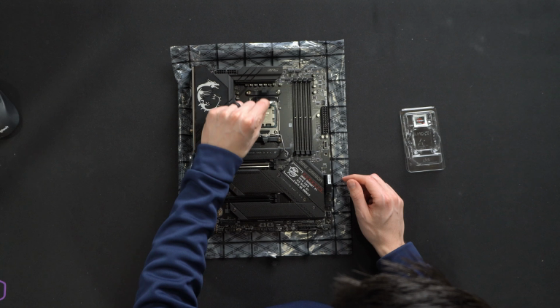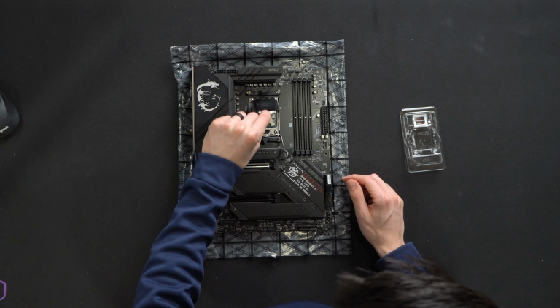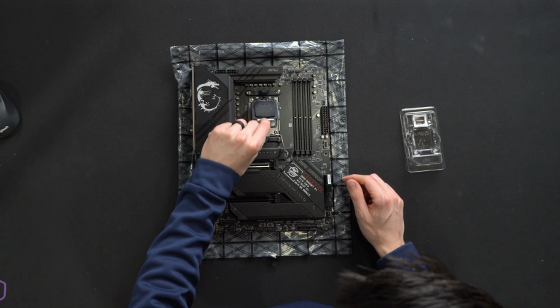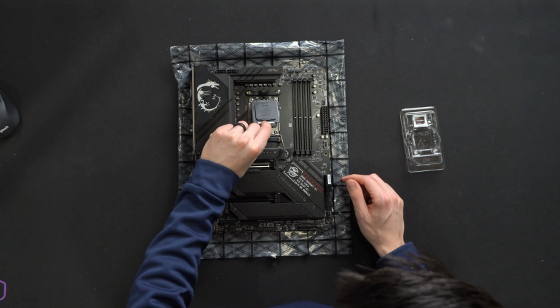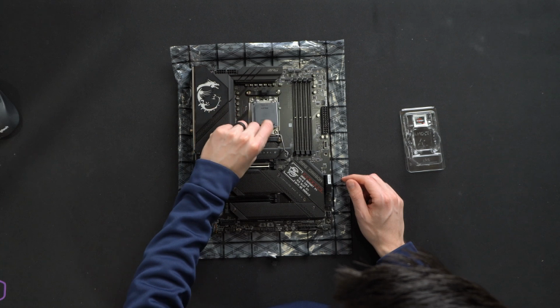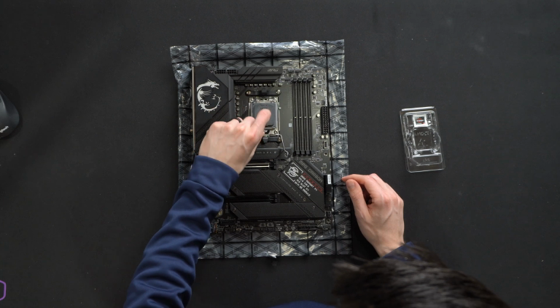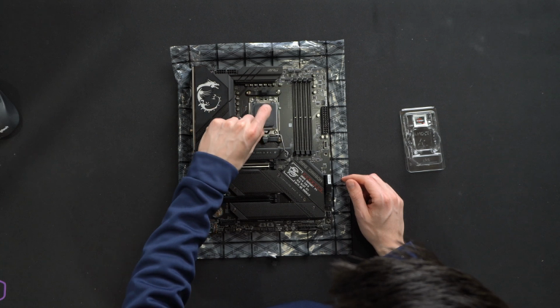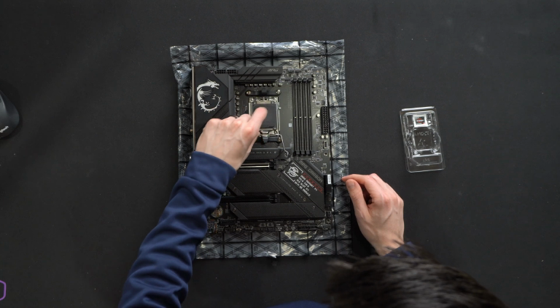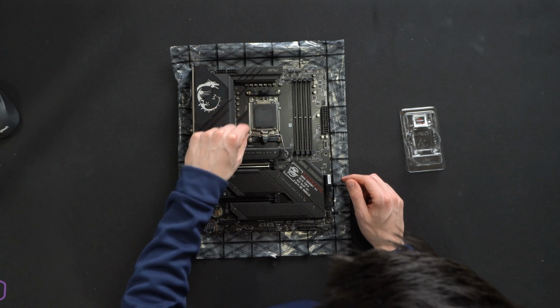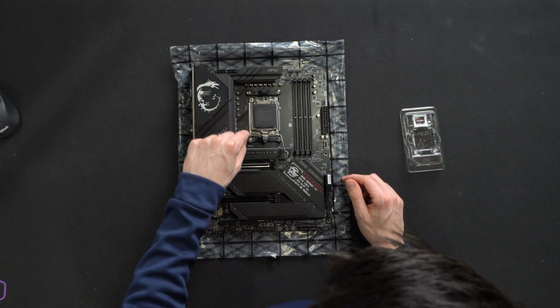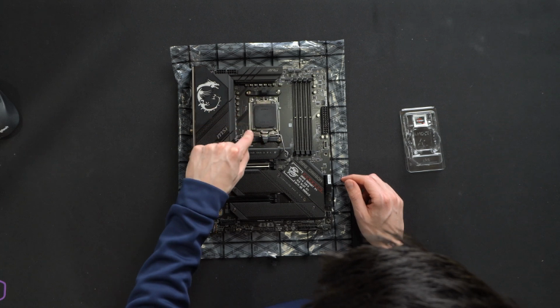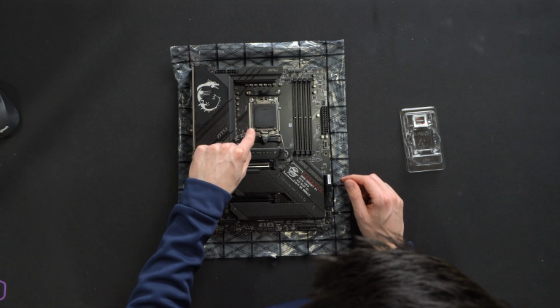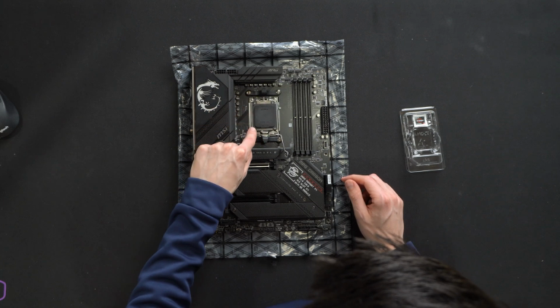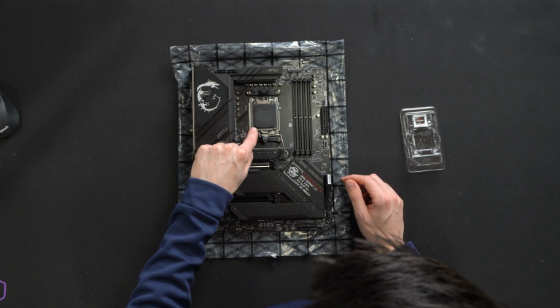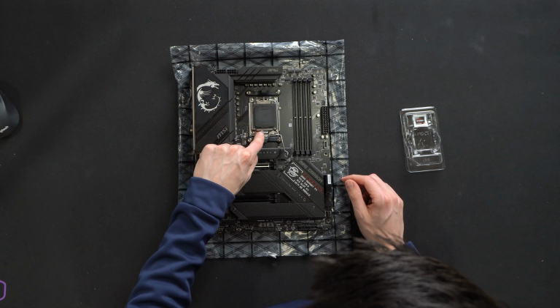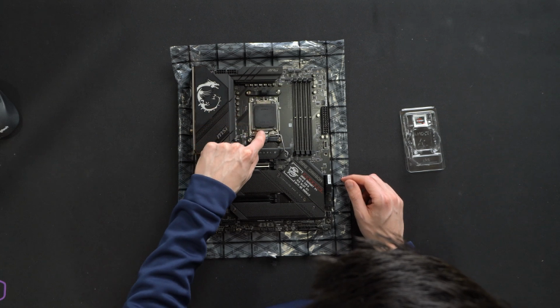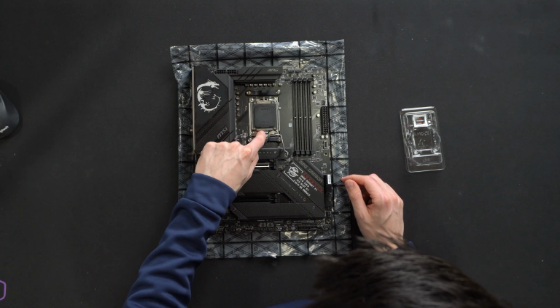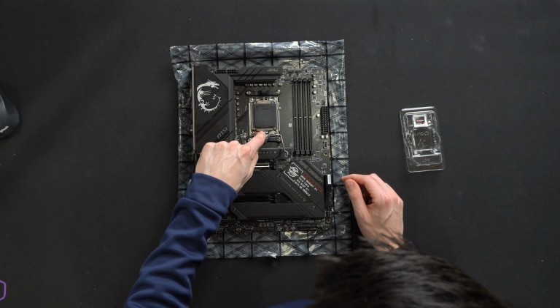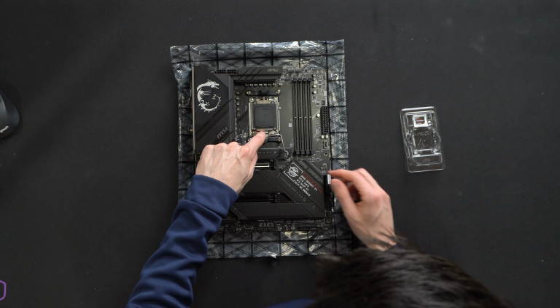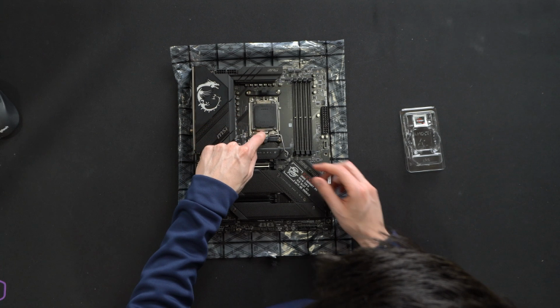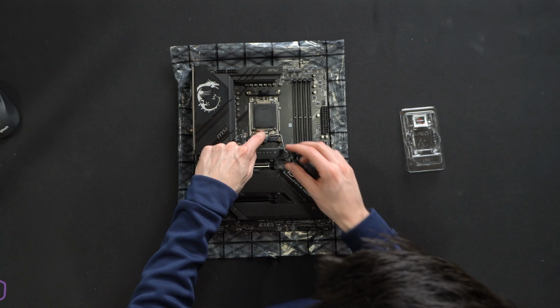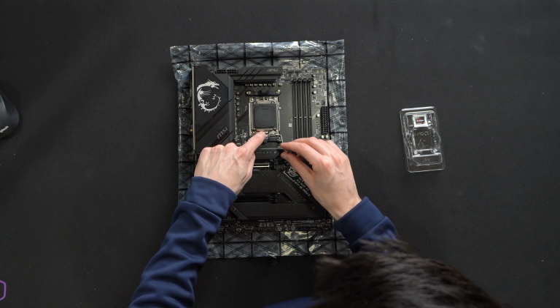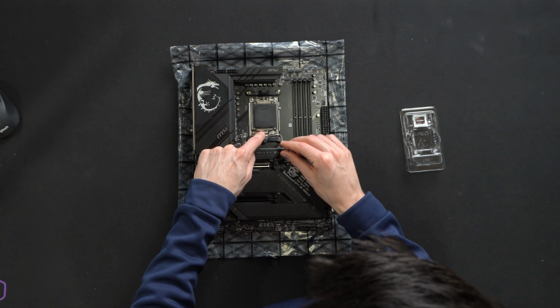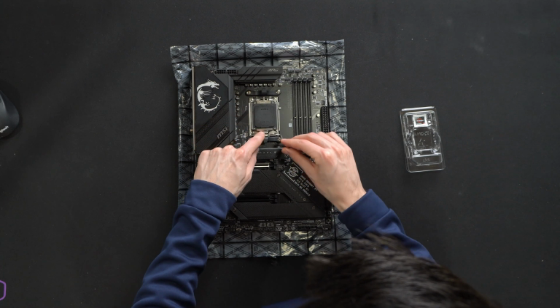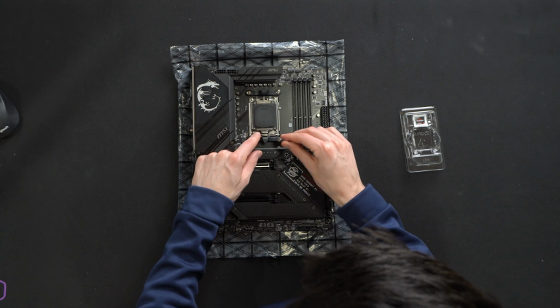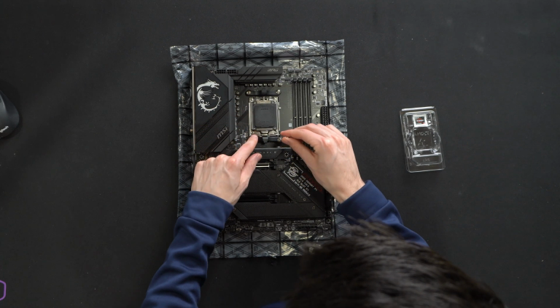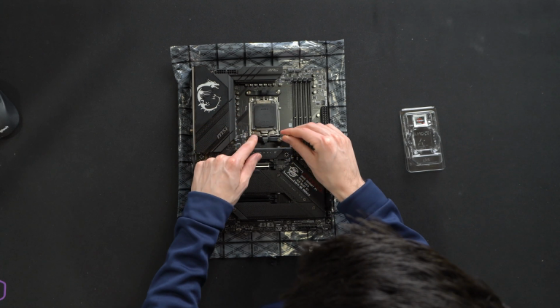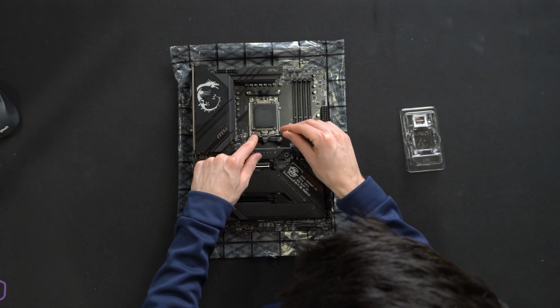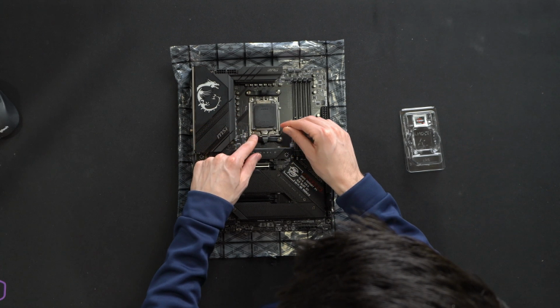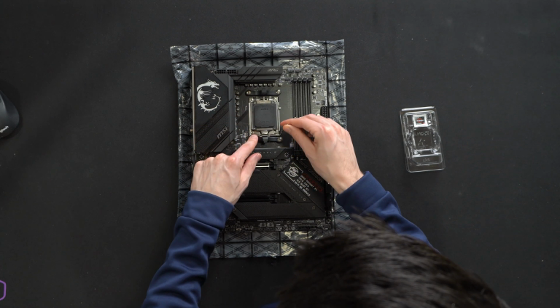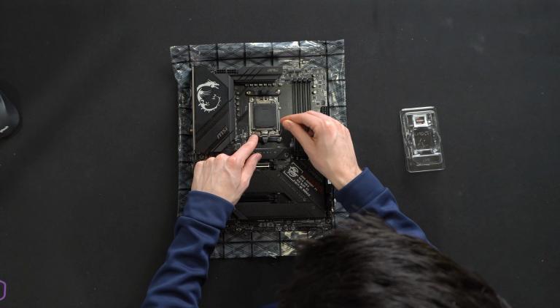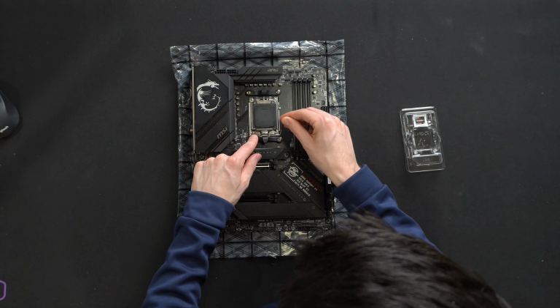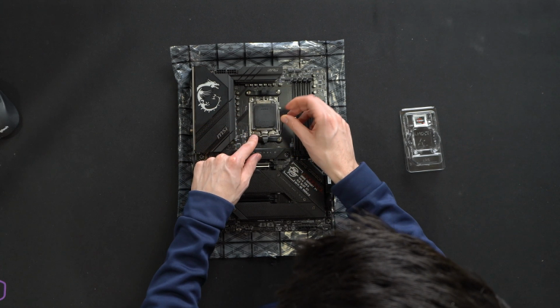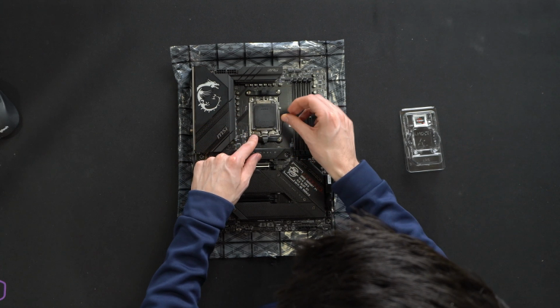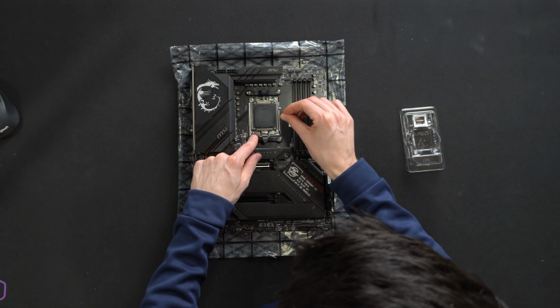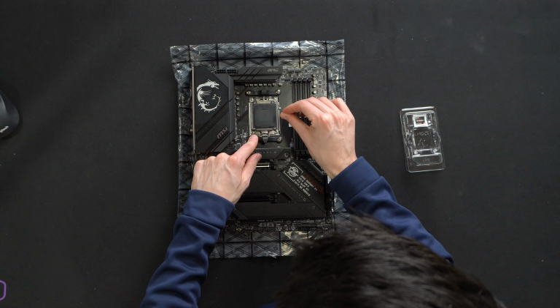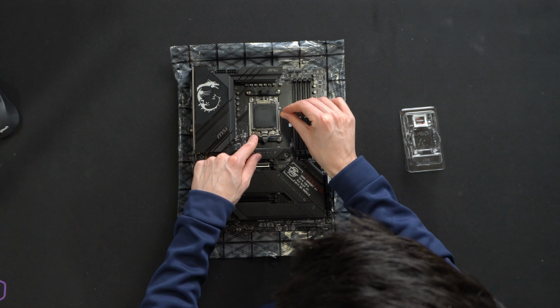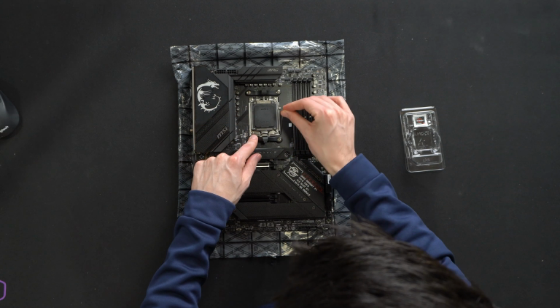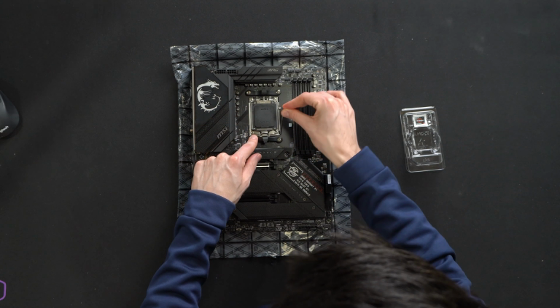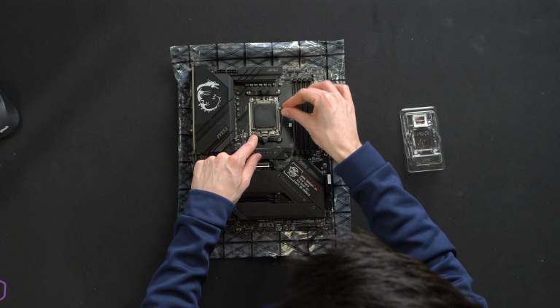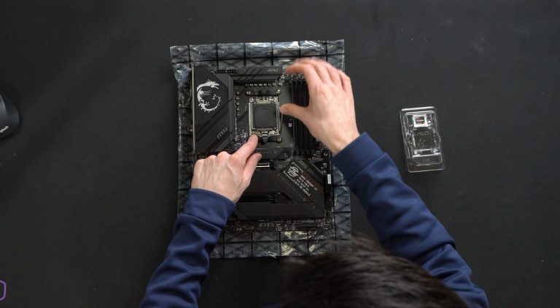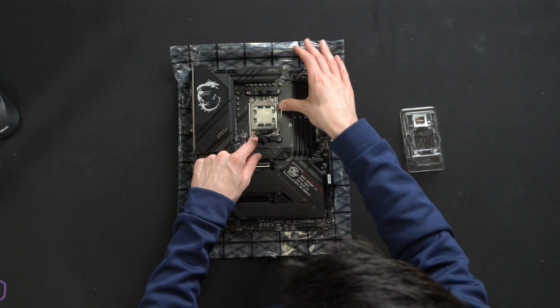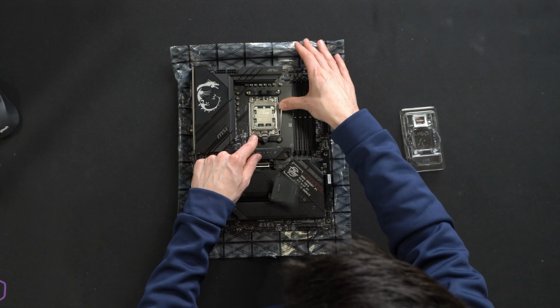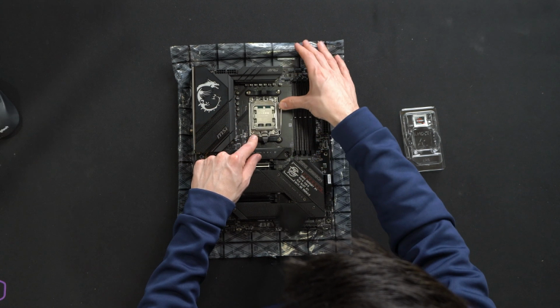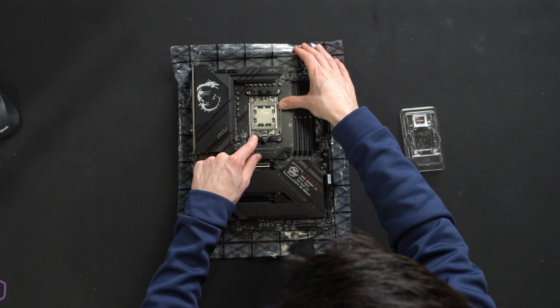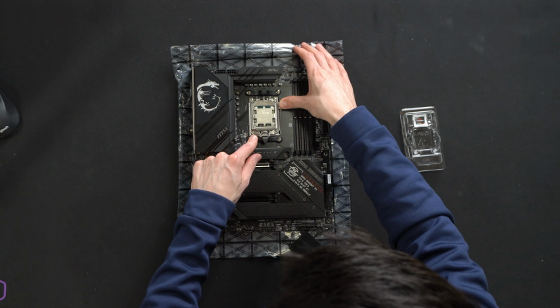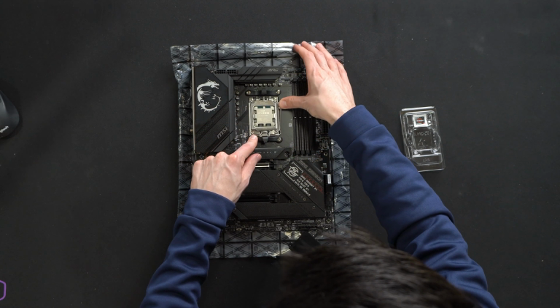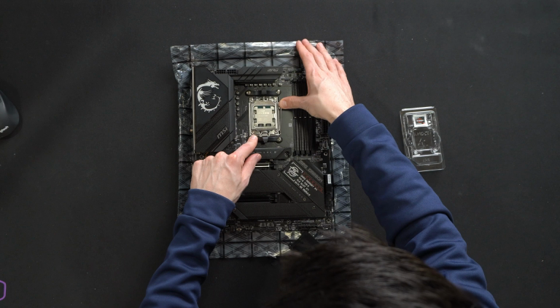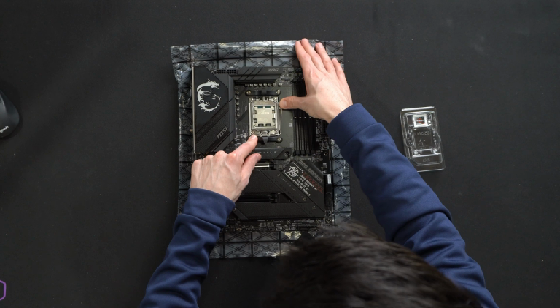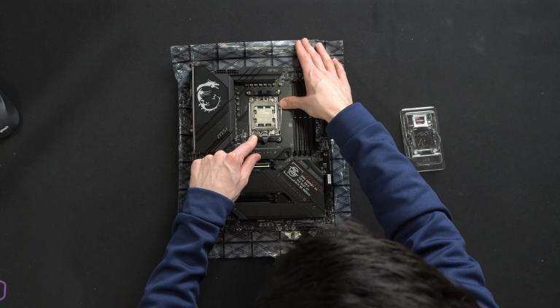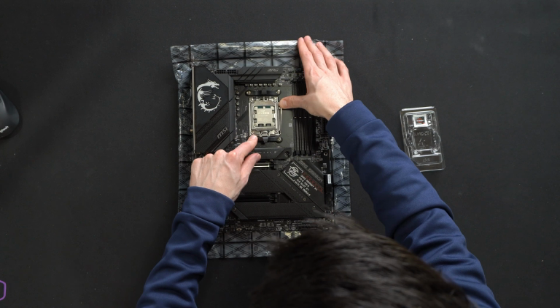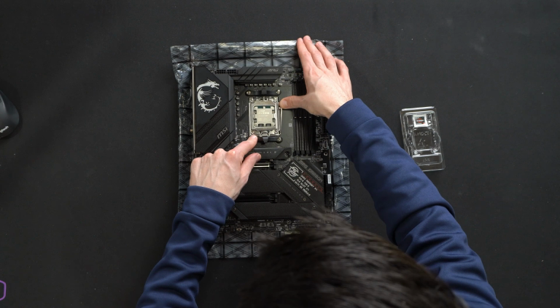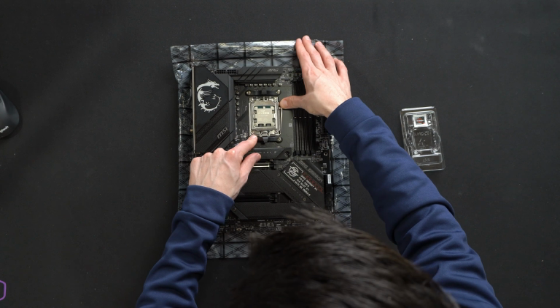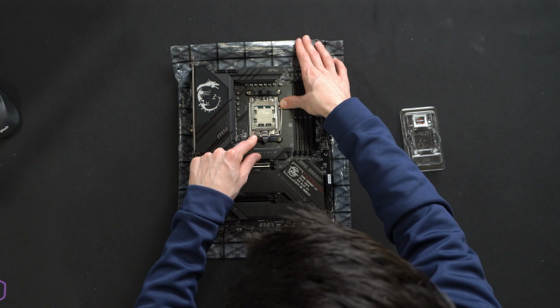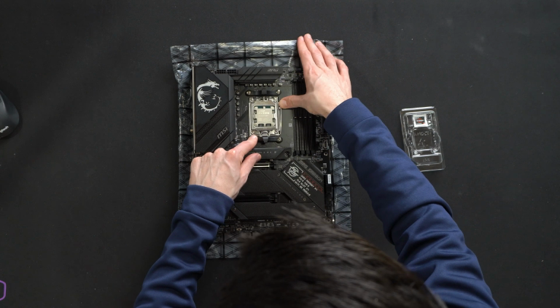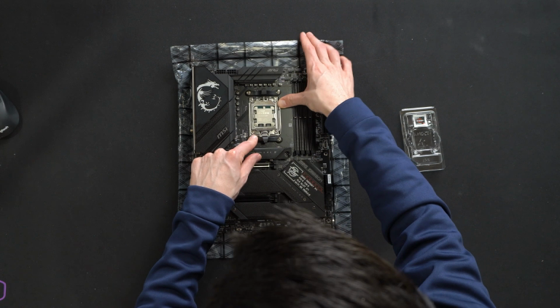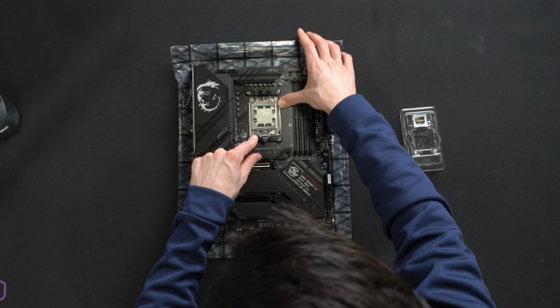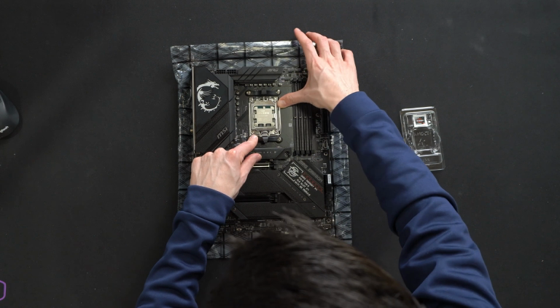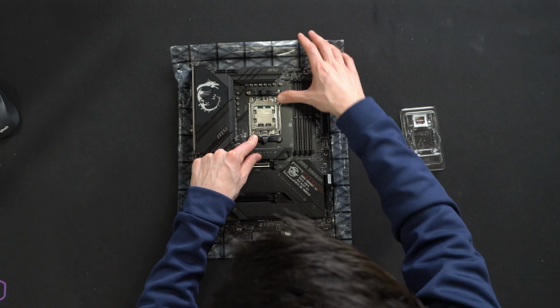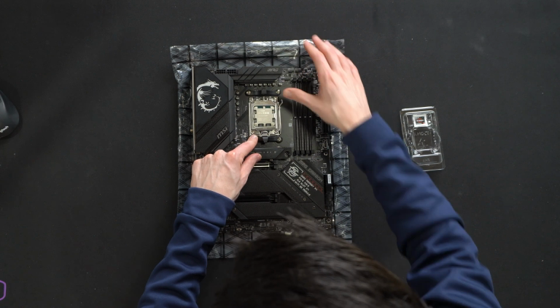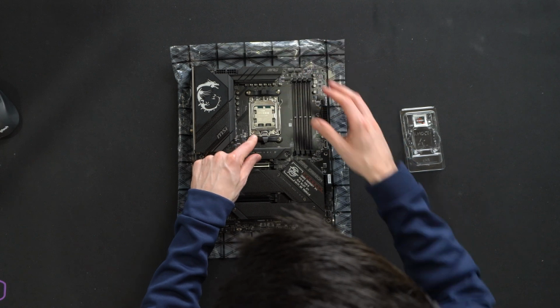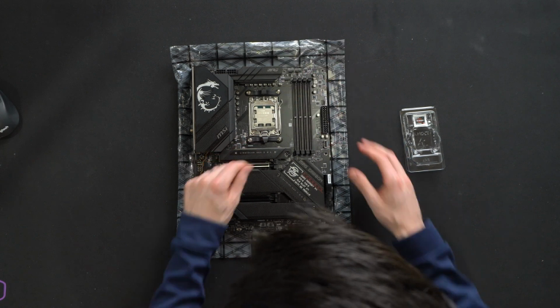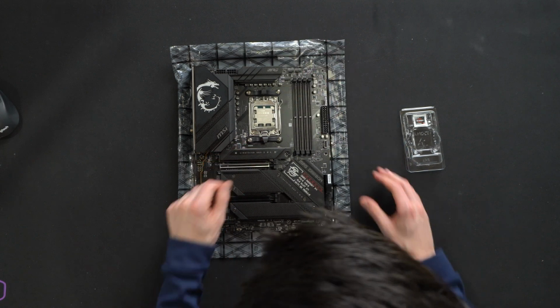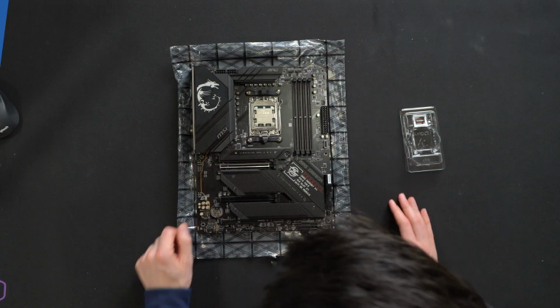Watch what happens here — we get some instant feedback. So now we're ready to tighten everything down, and the cover will just pop off like so.